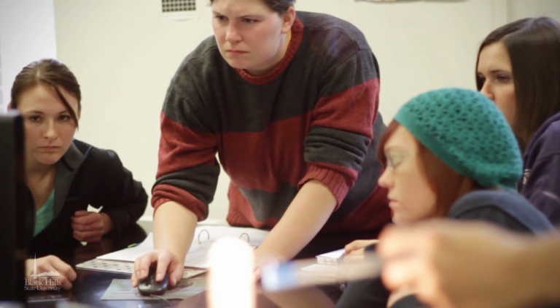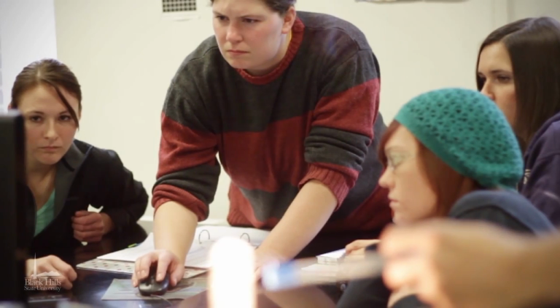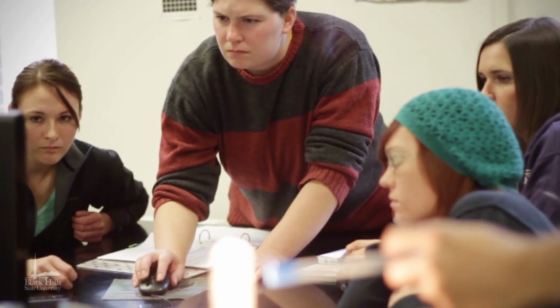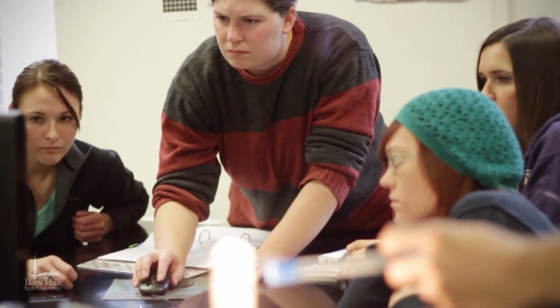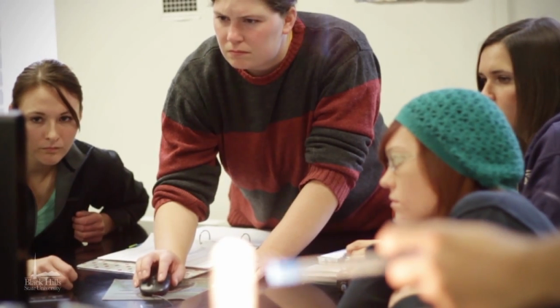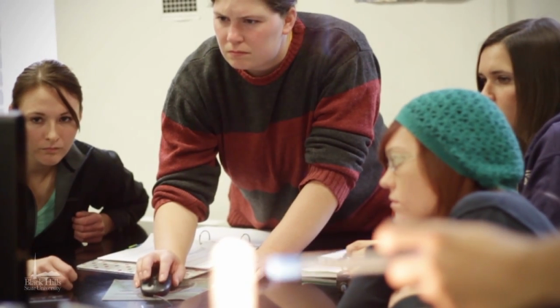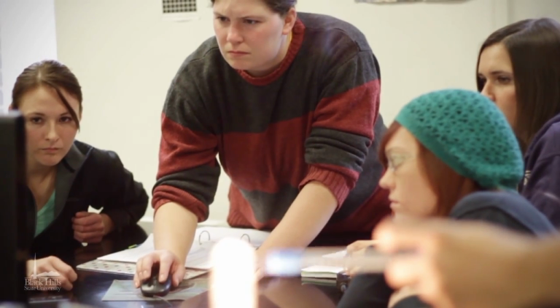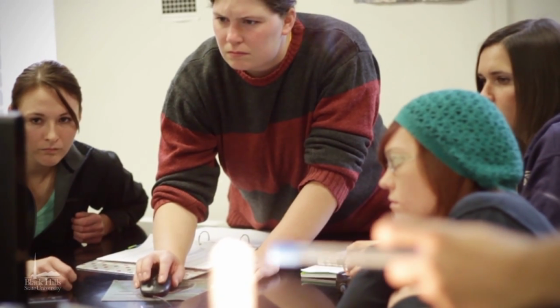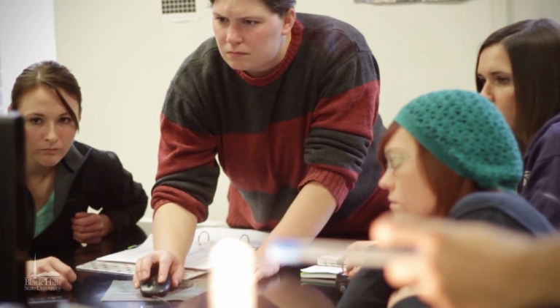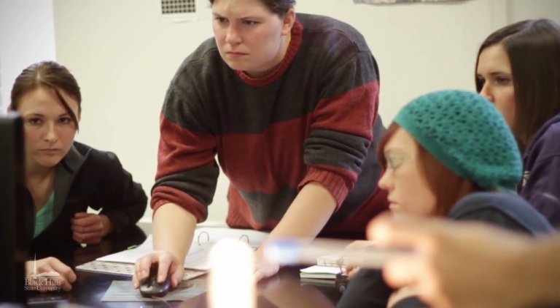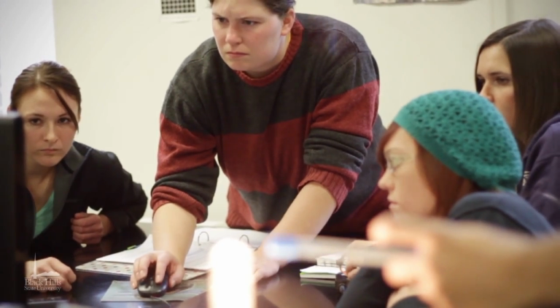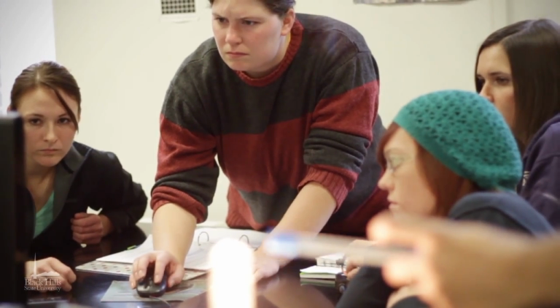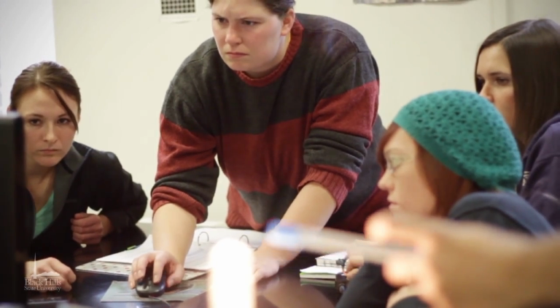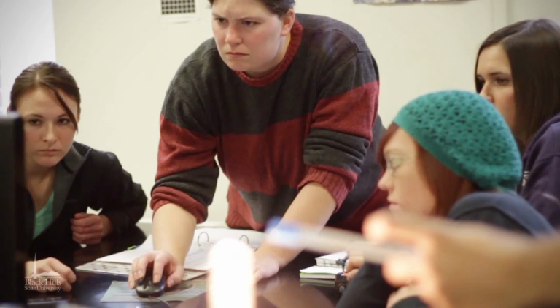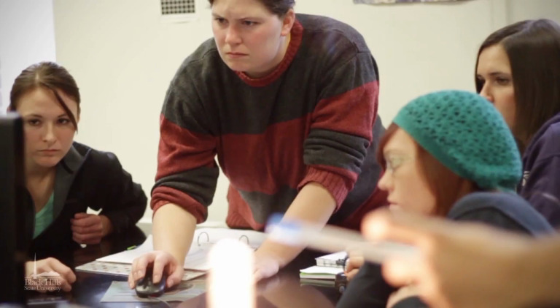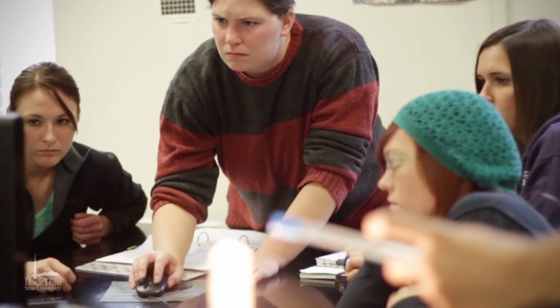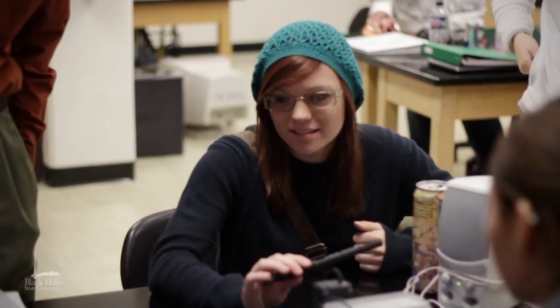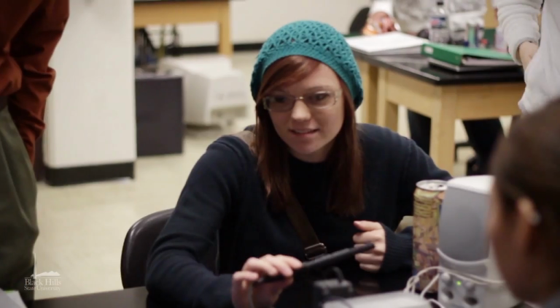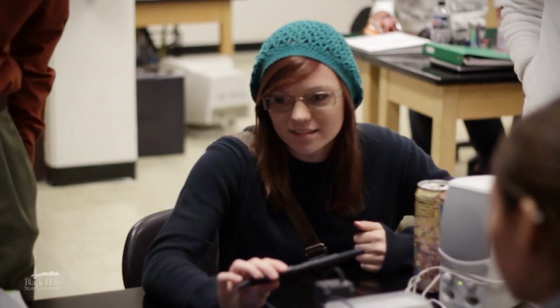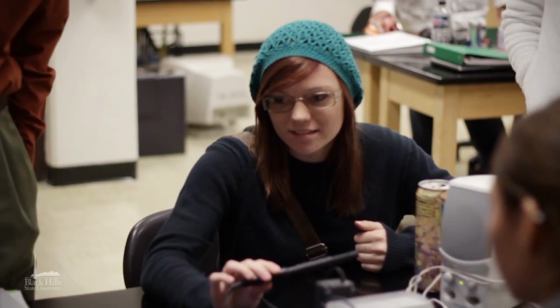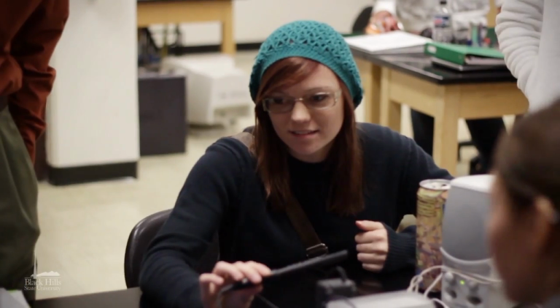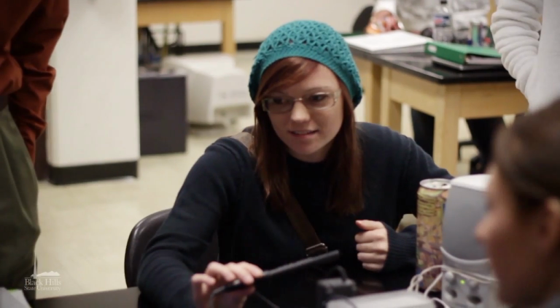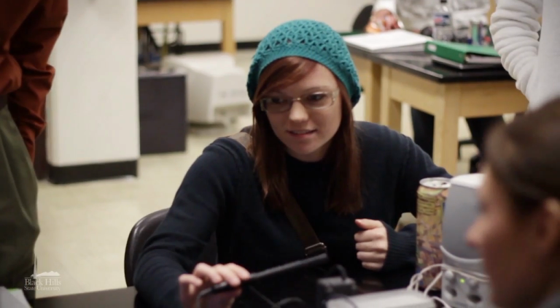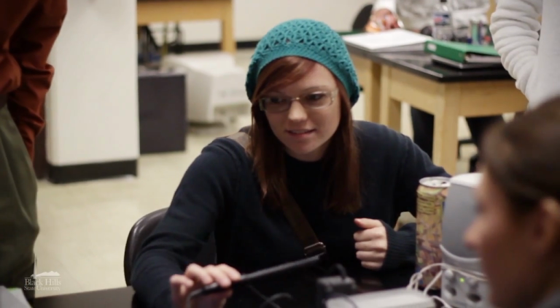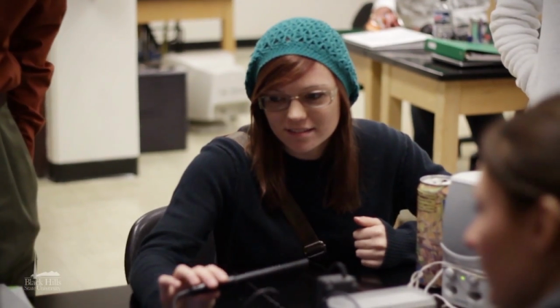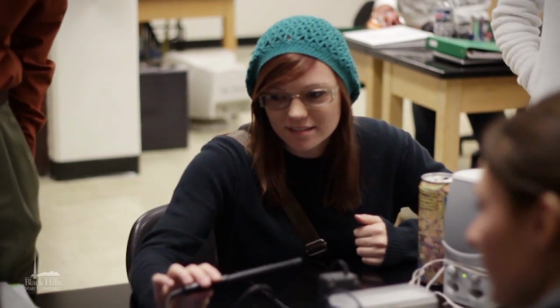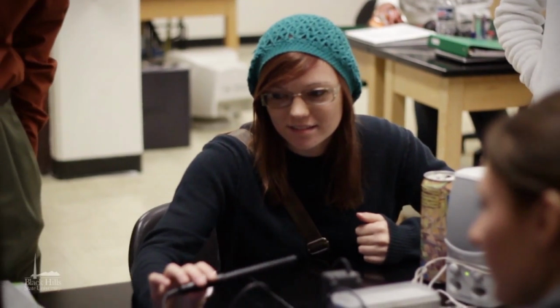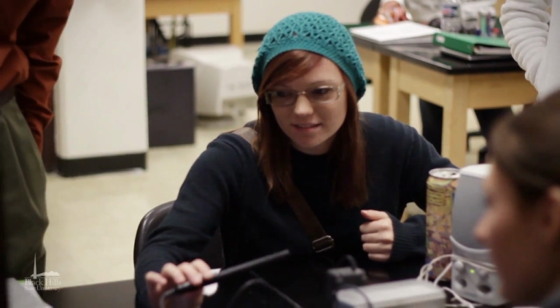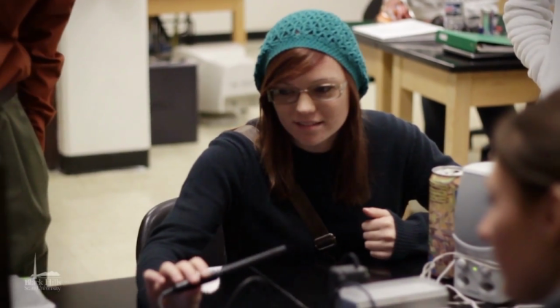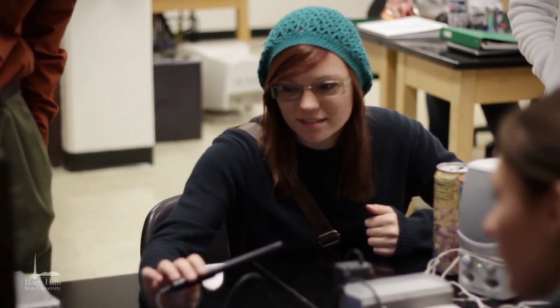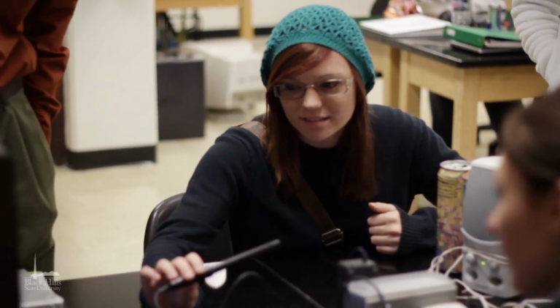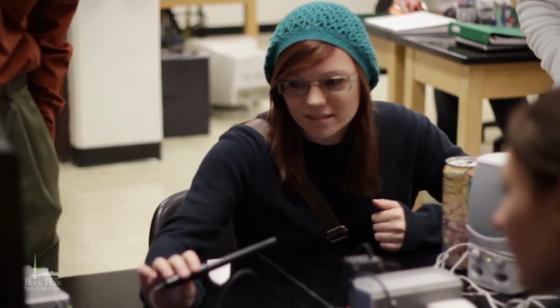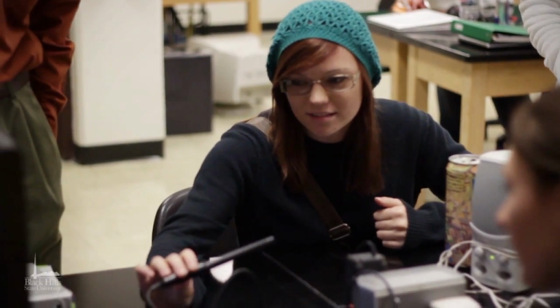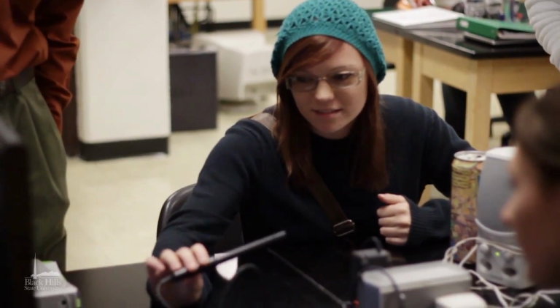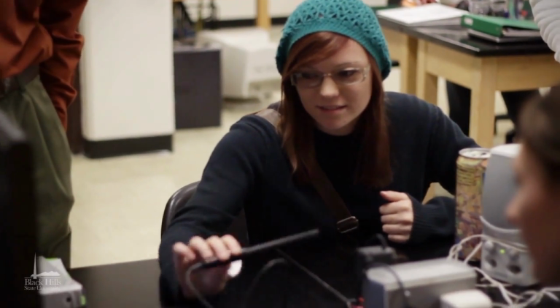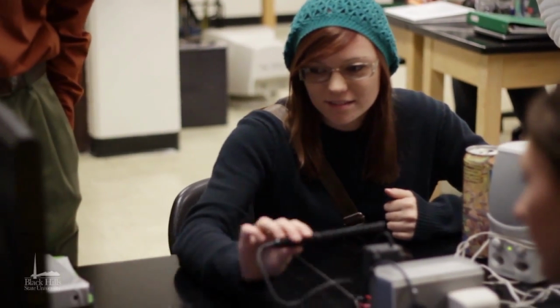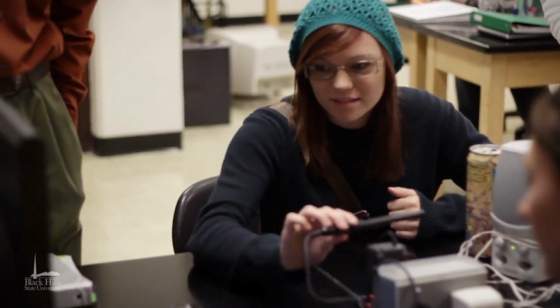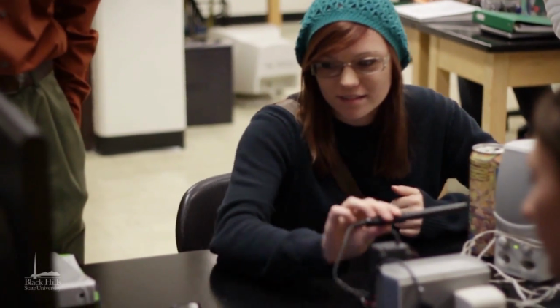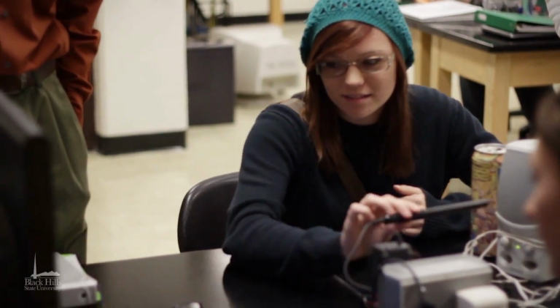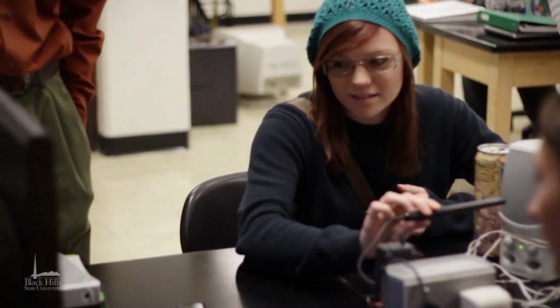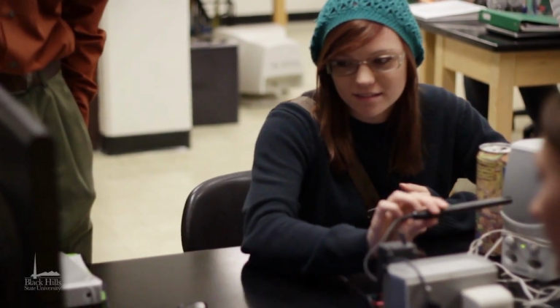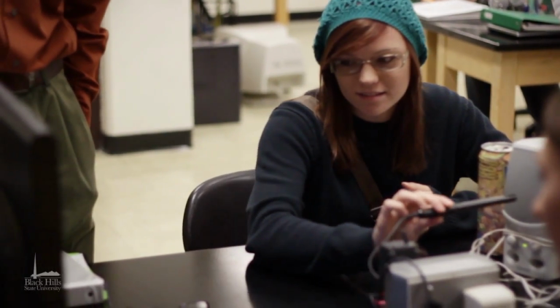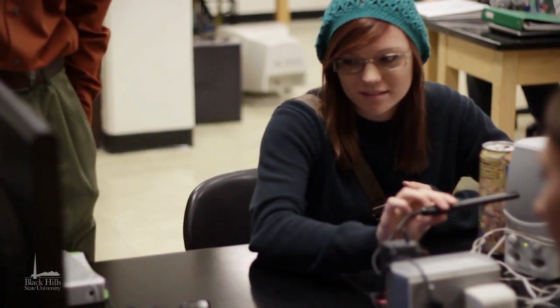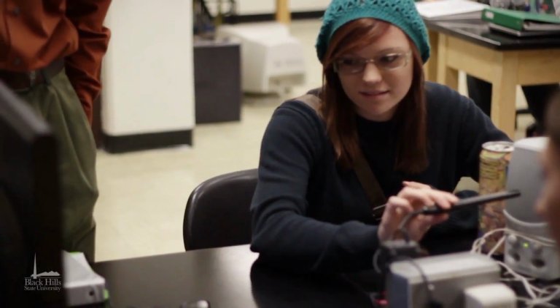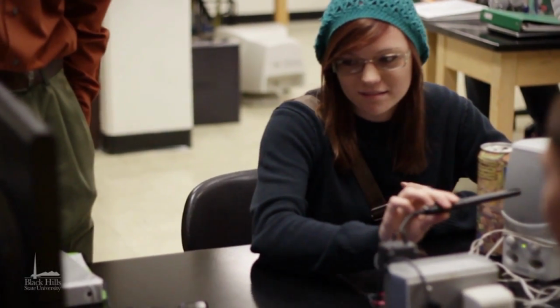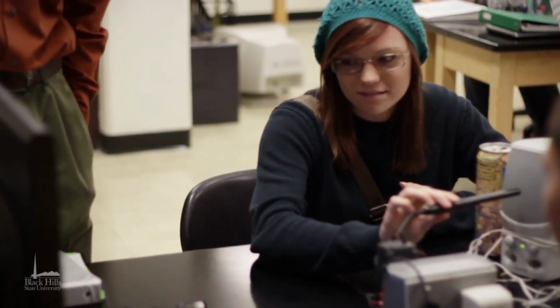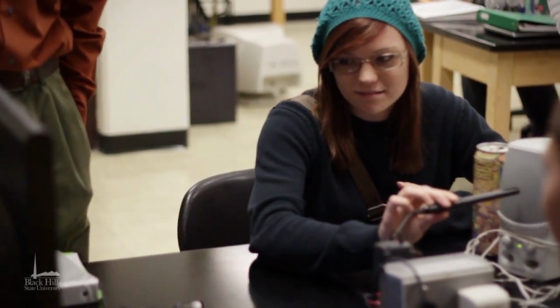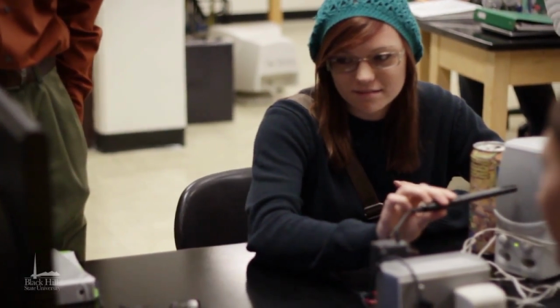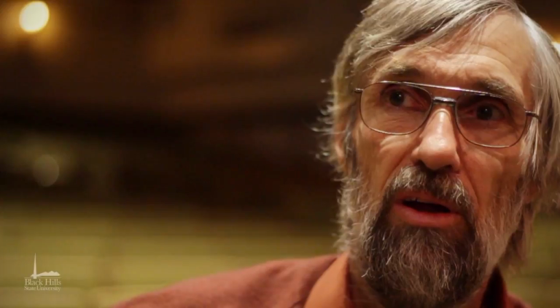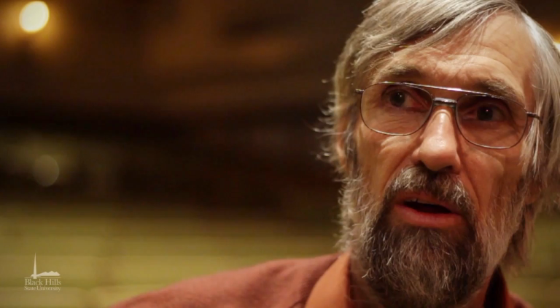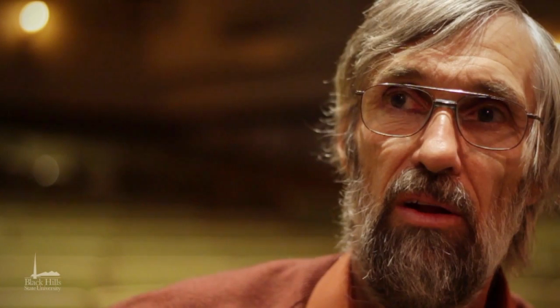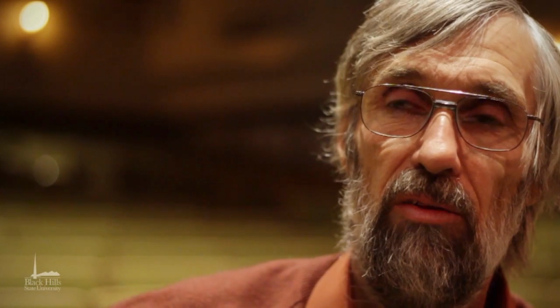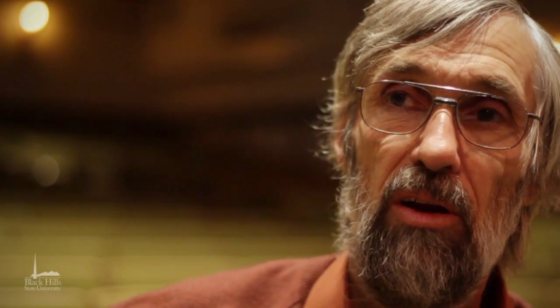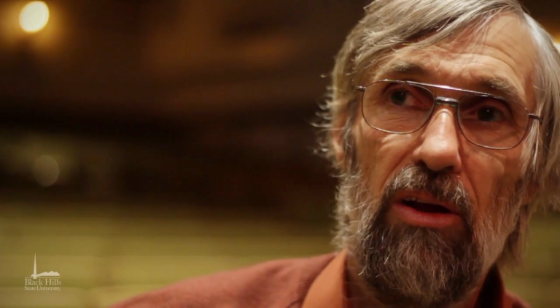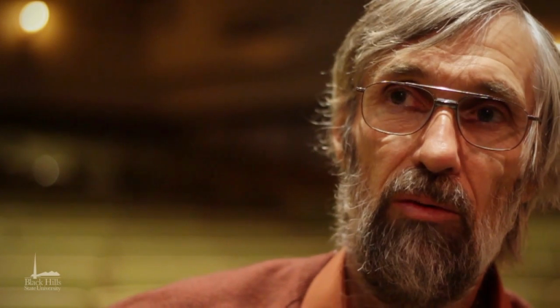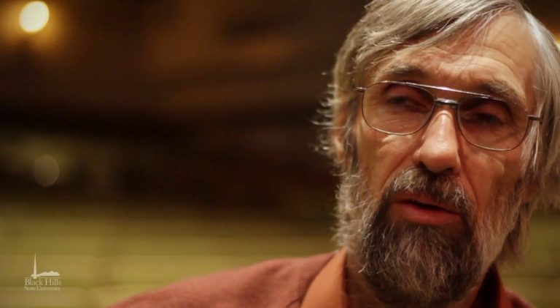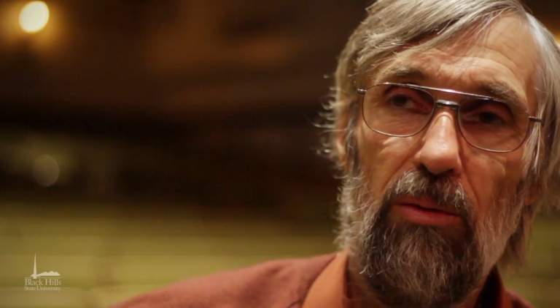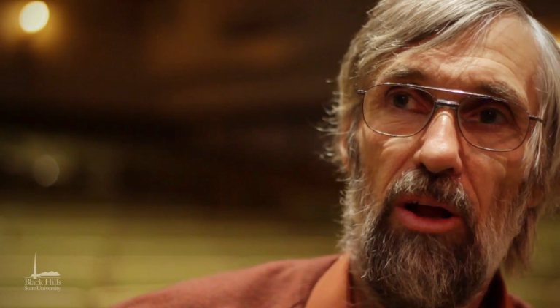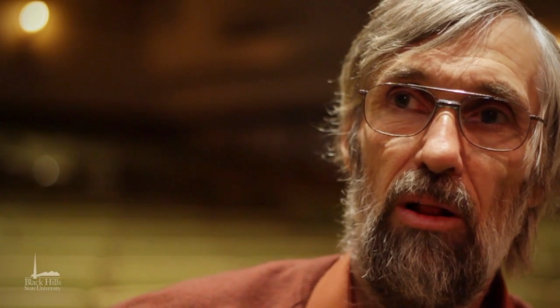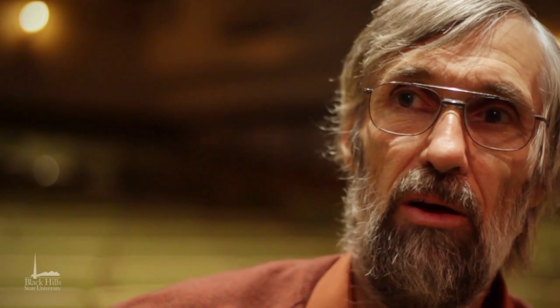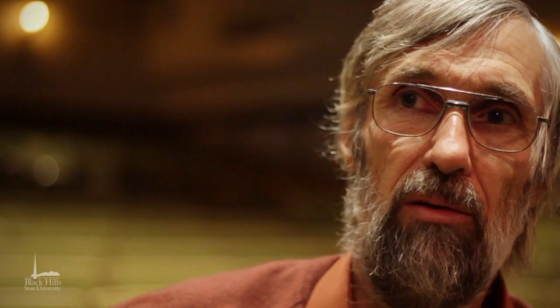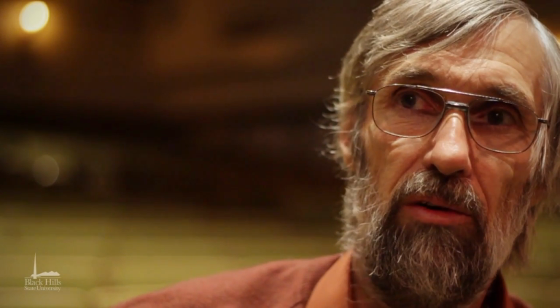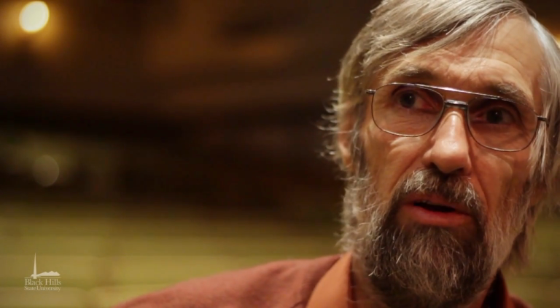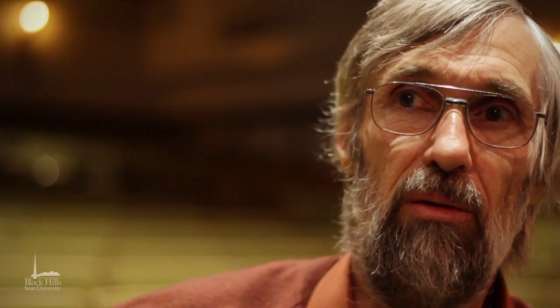Once they buy in, and once they see how the class is working — if they're just willing to go along with it — then it can really be a lot of fun.